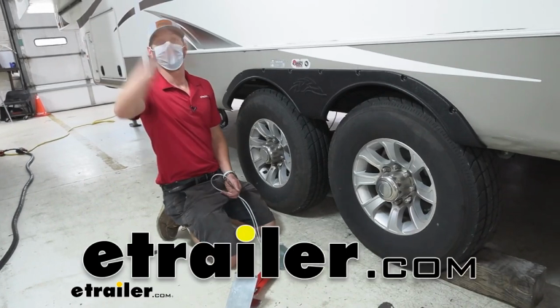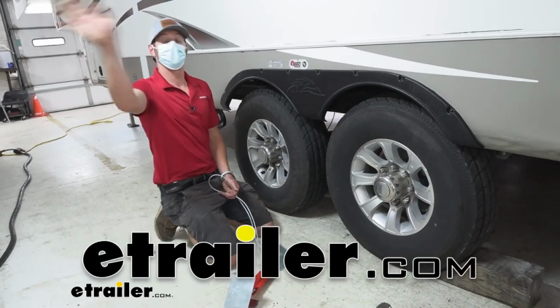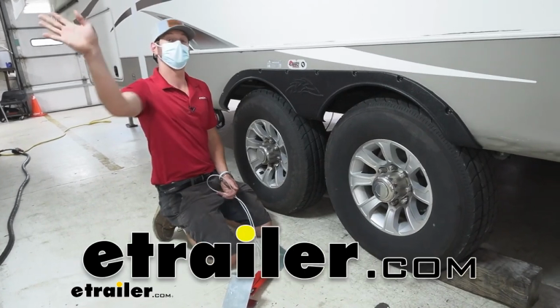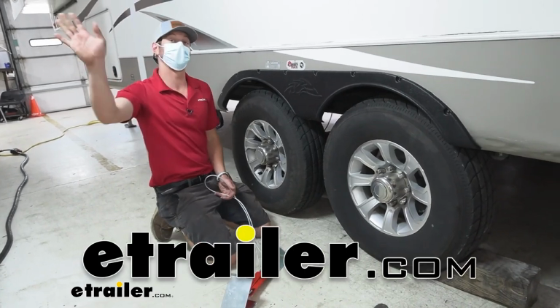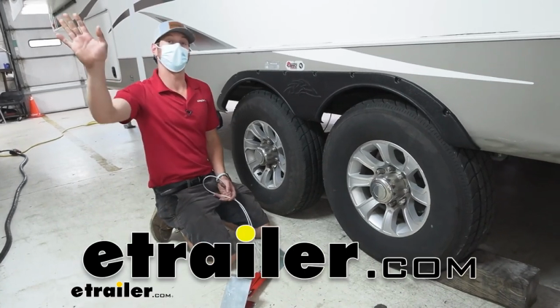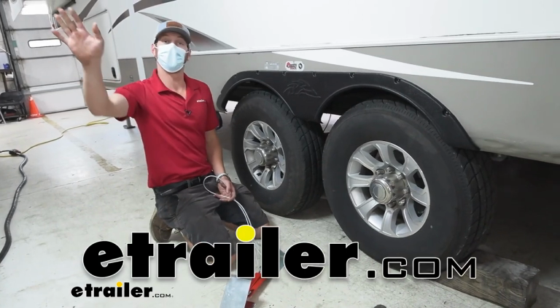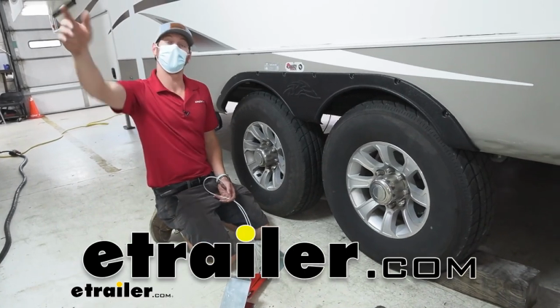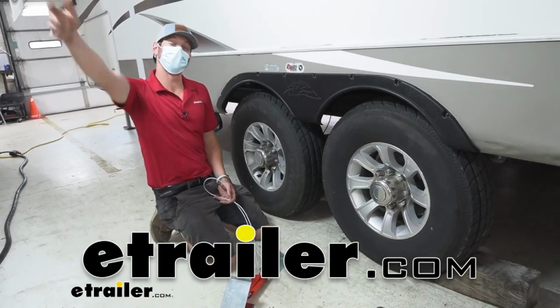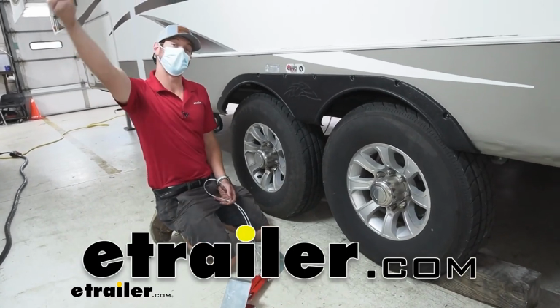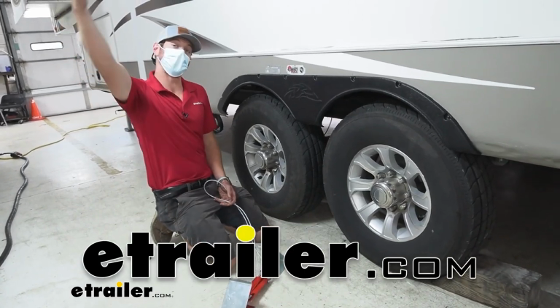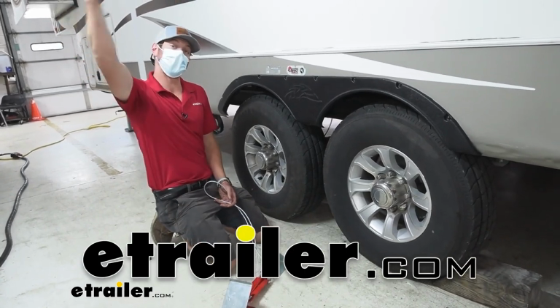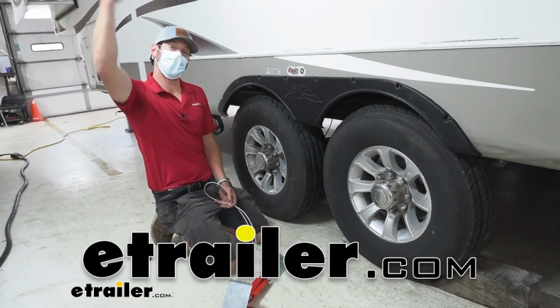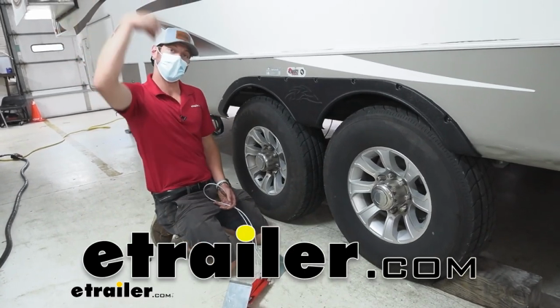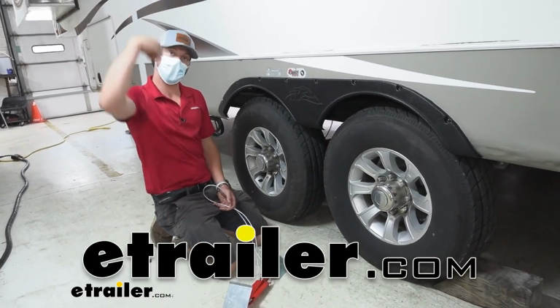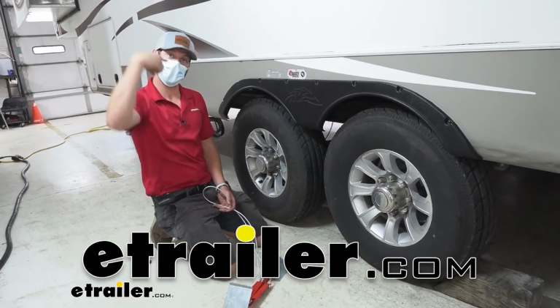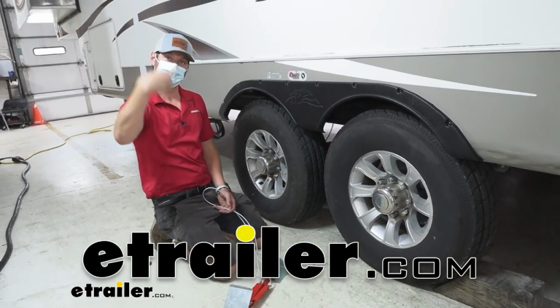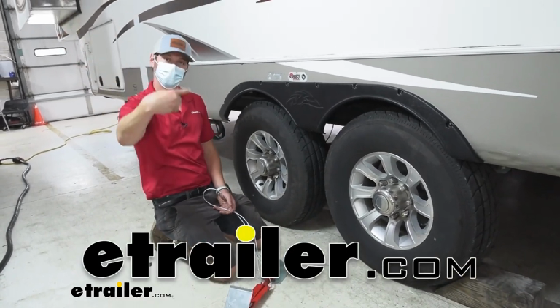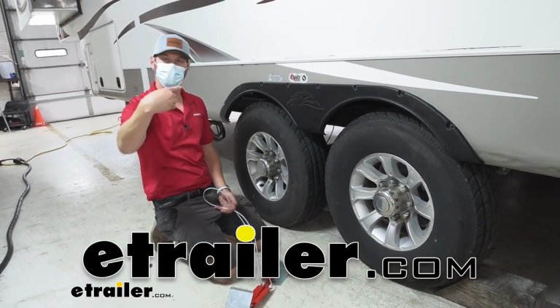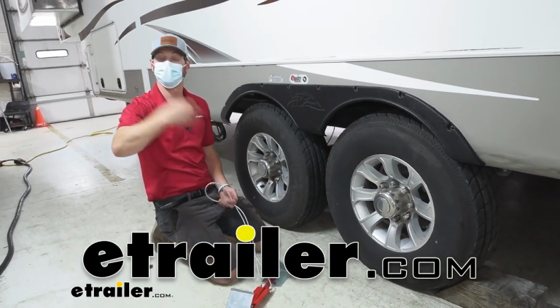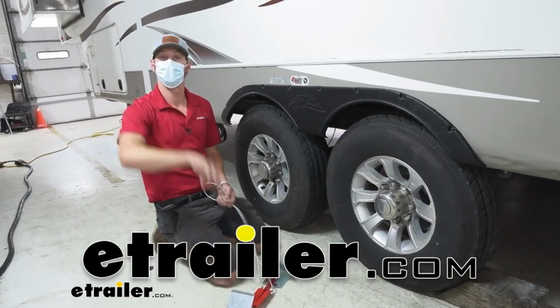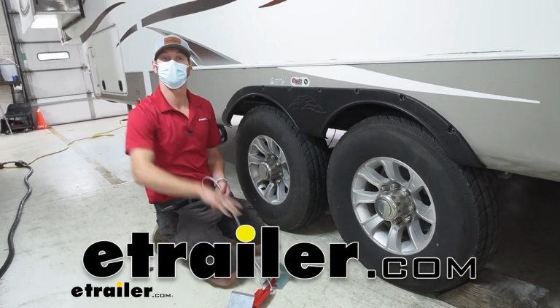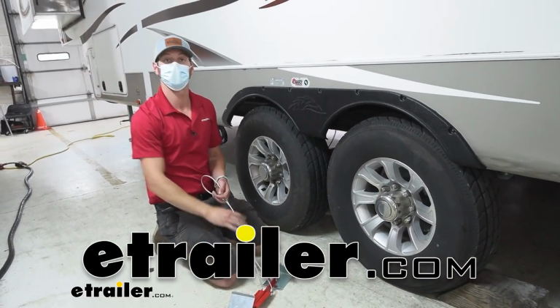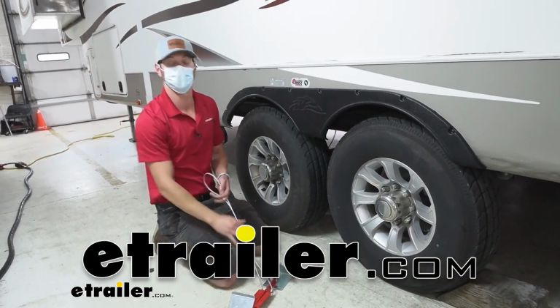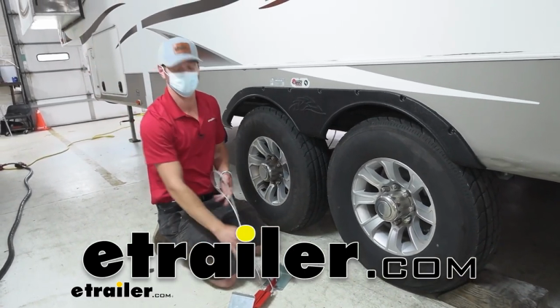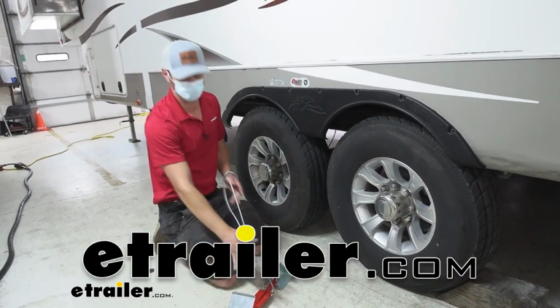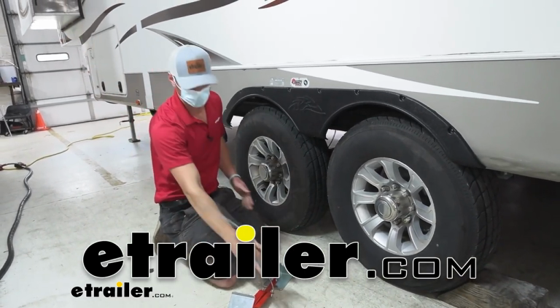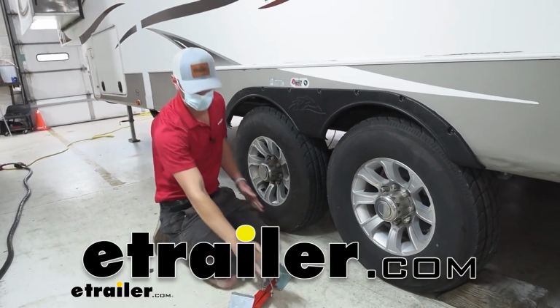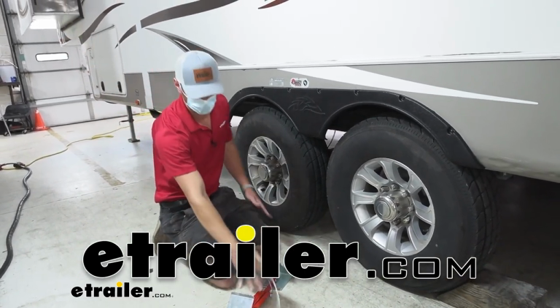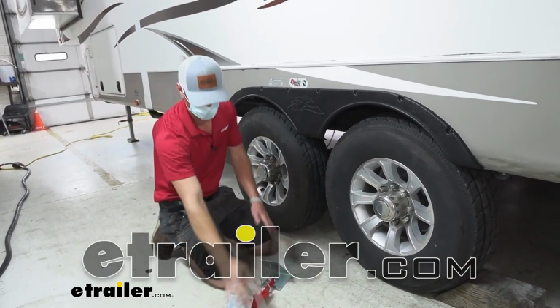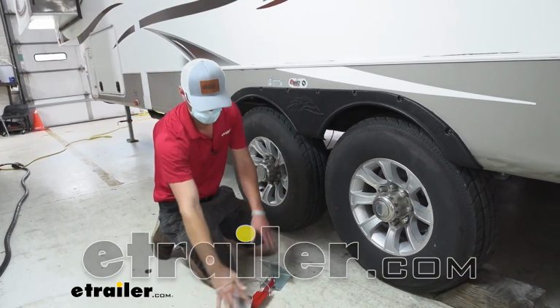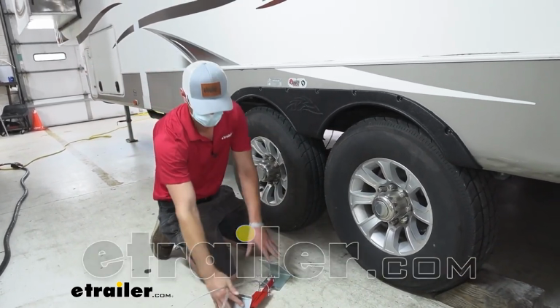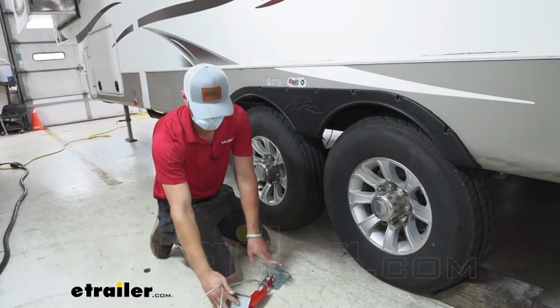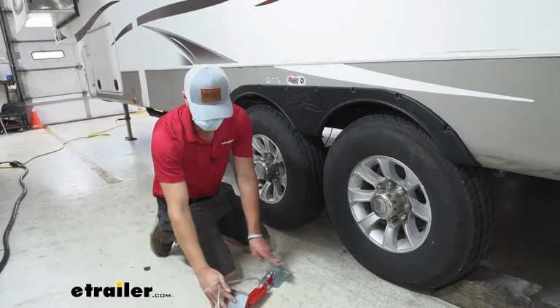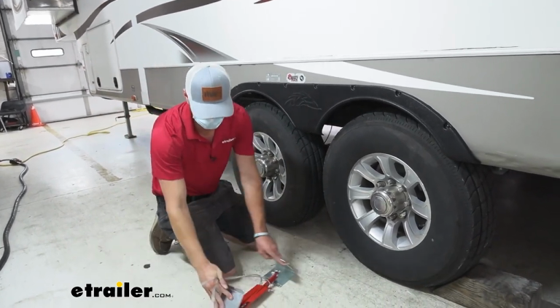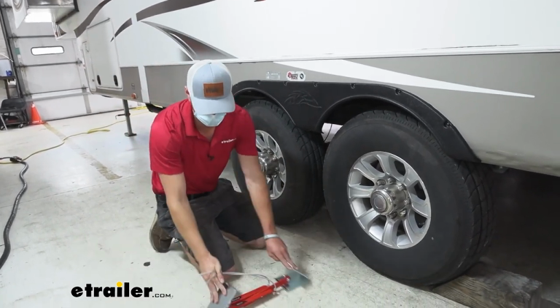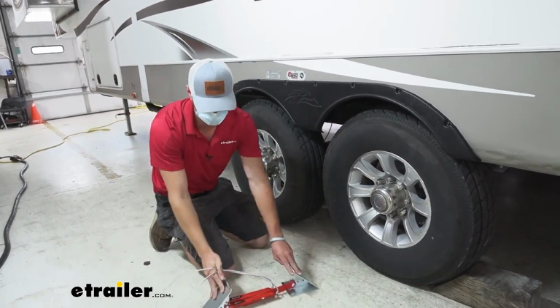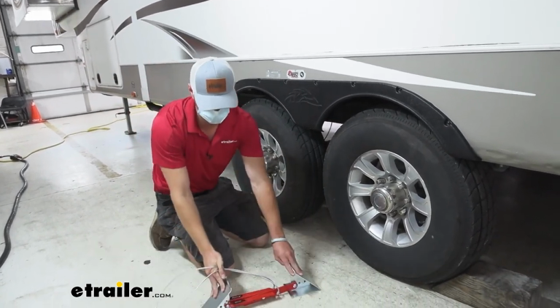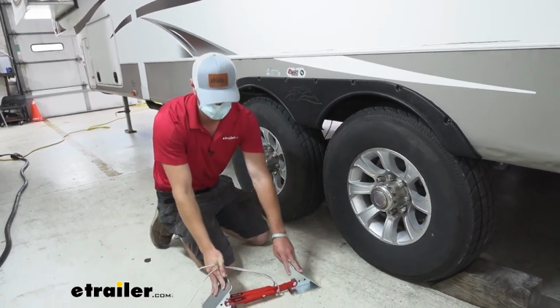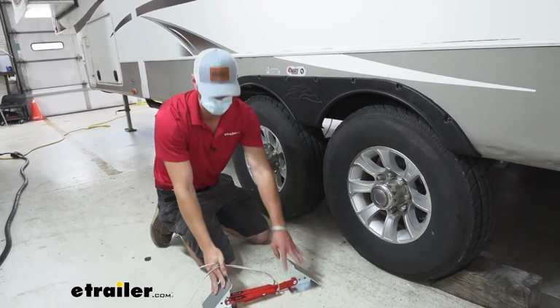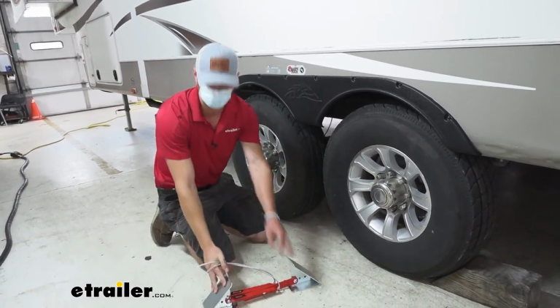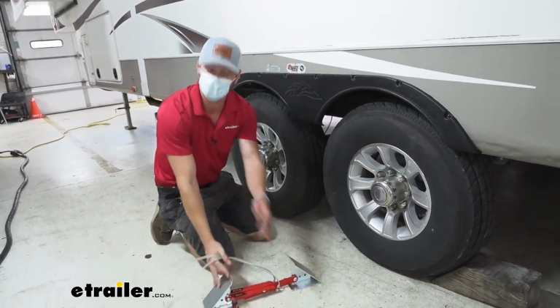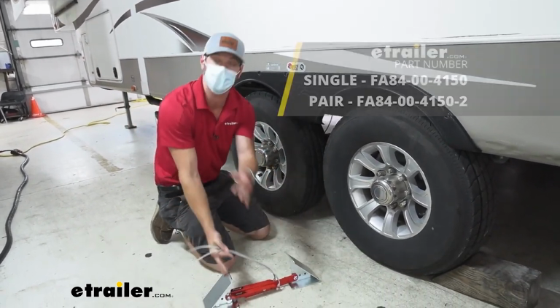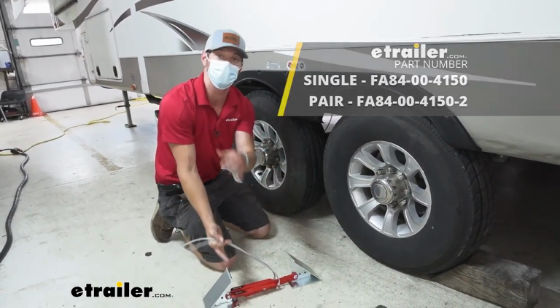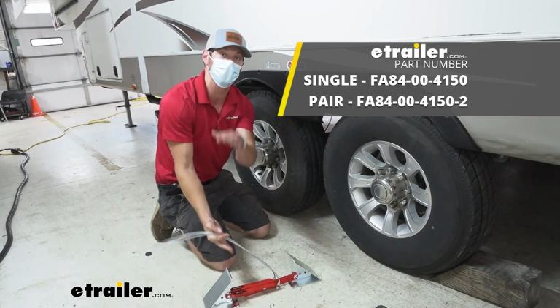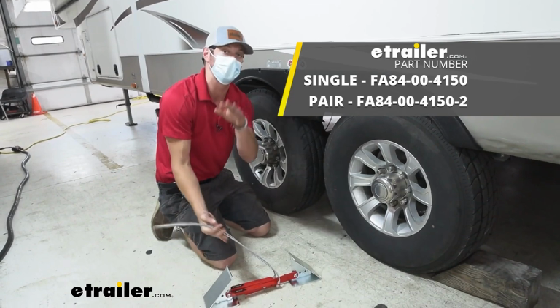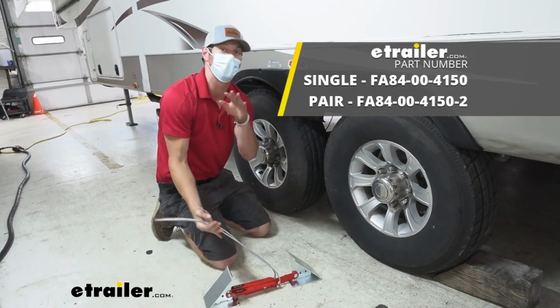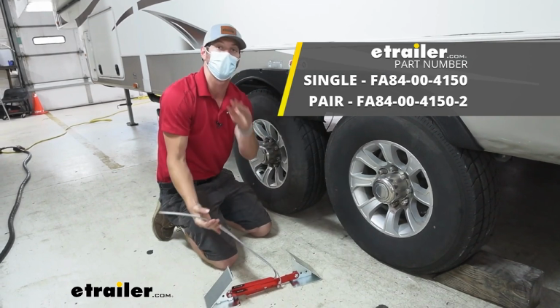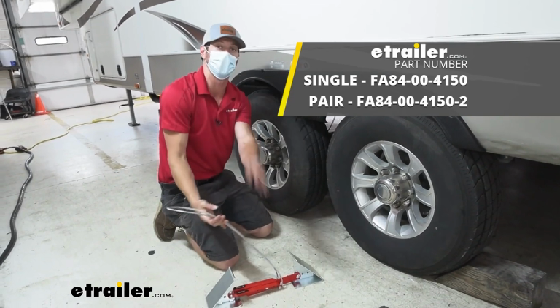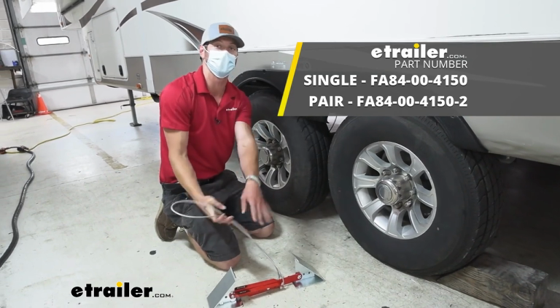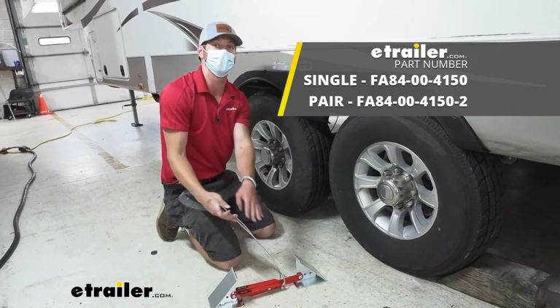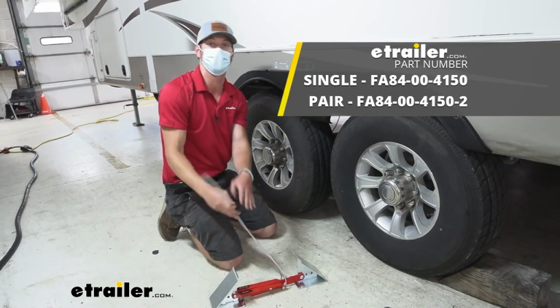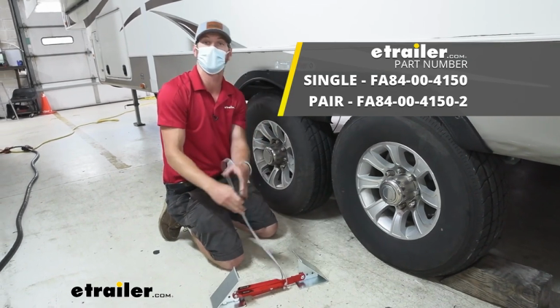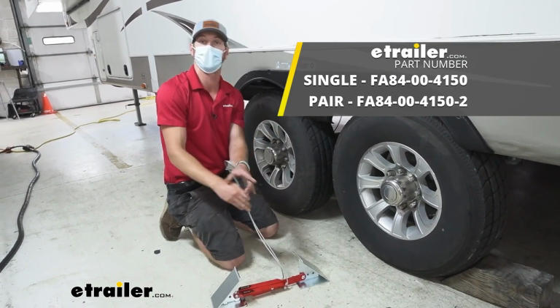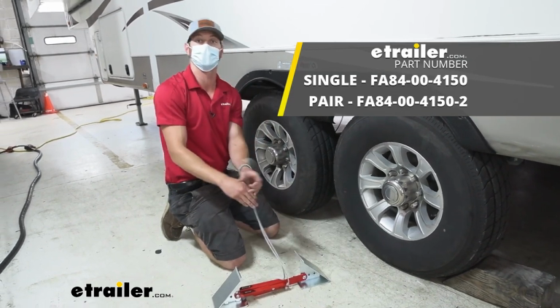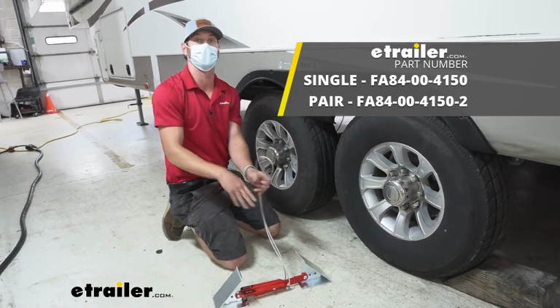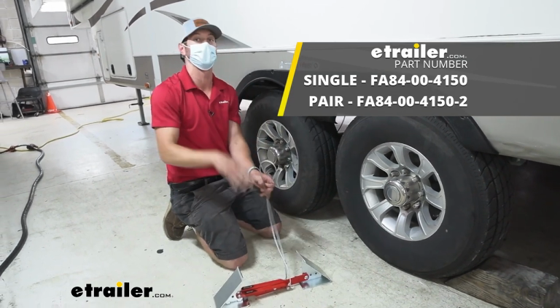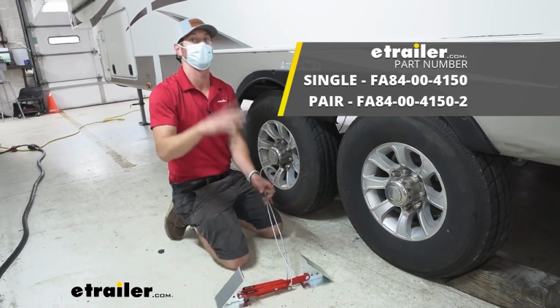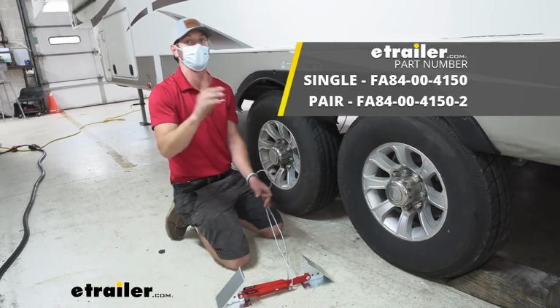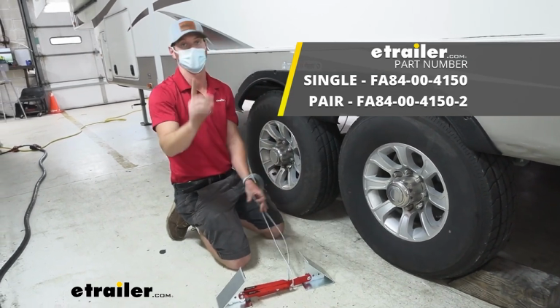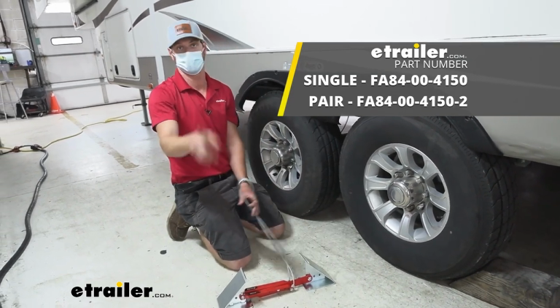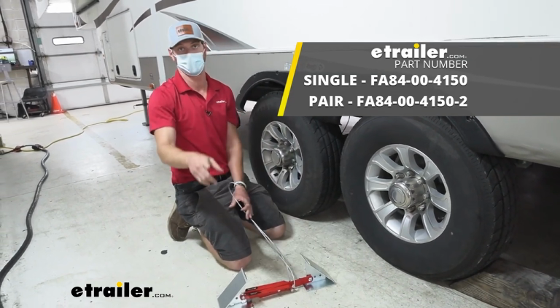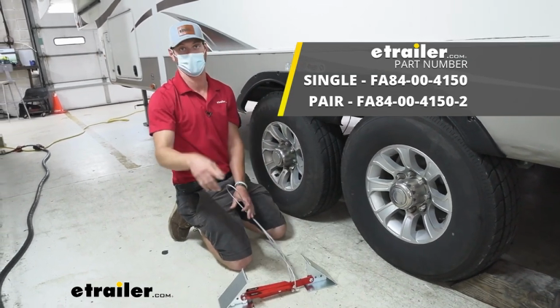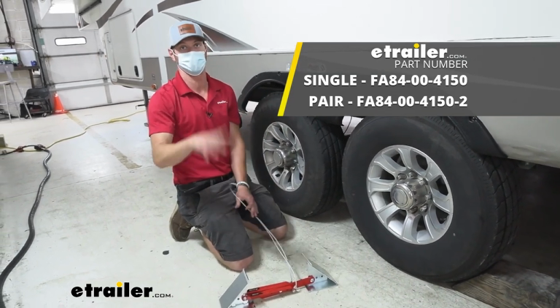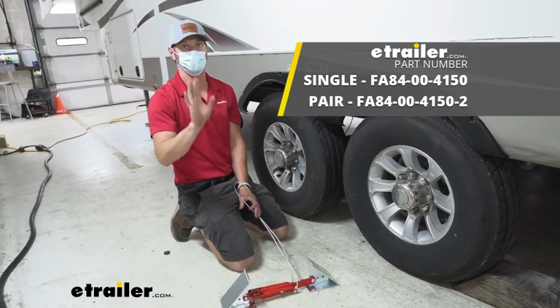What's going on everybody? Adam here with E-Trailer. Today we're going to be taking a look at the Fastway One Step XL Wheel Chocks.